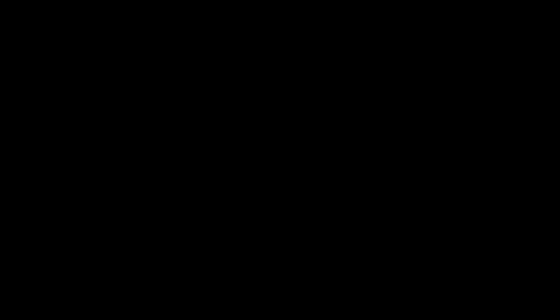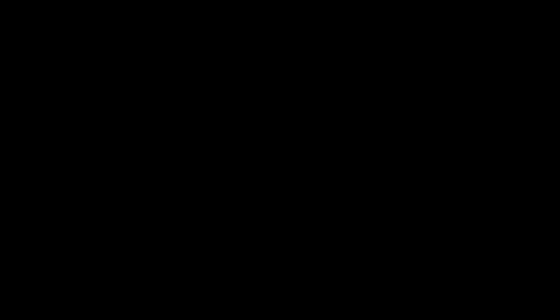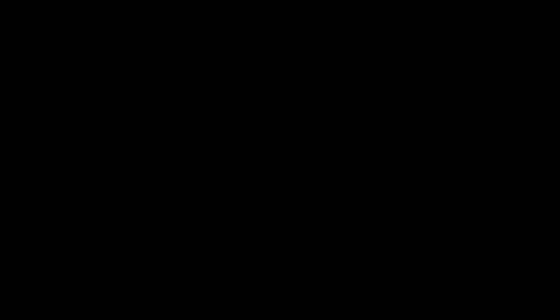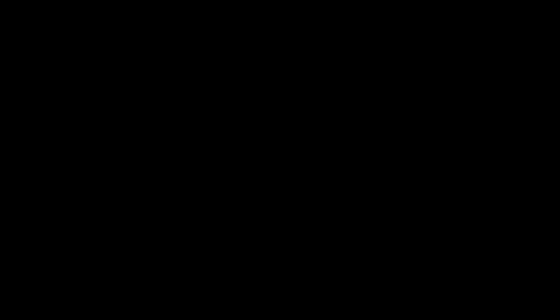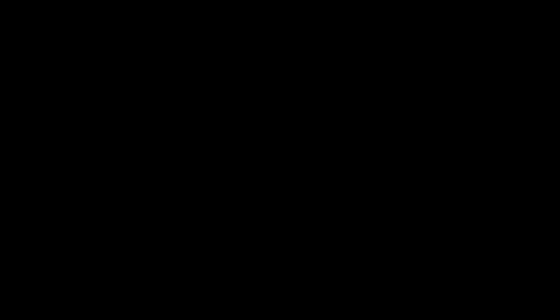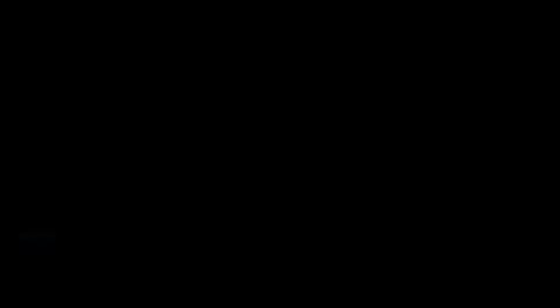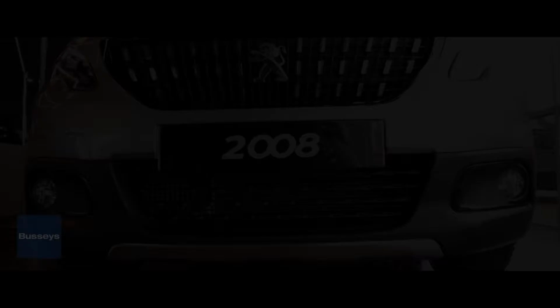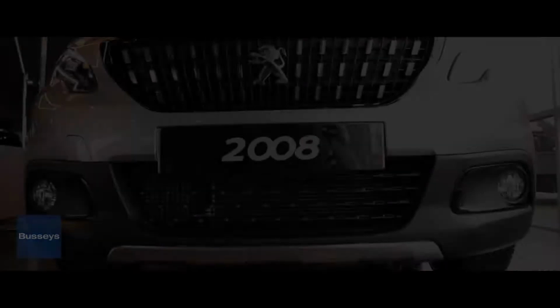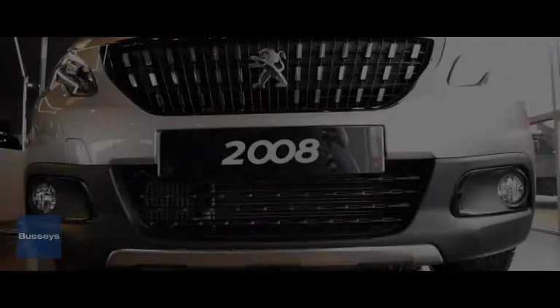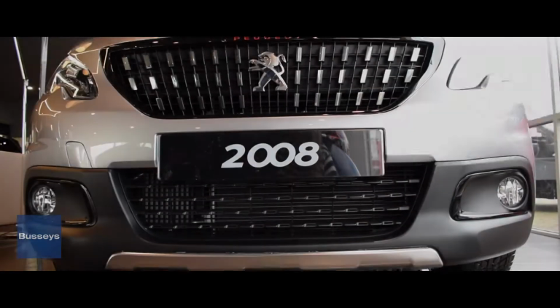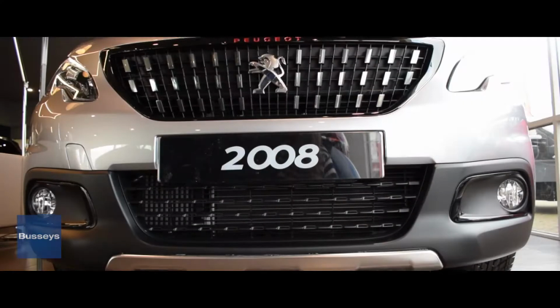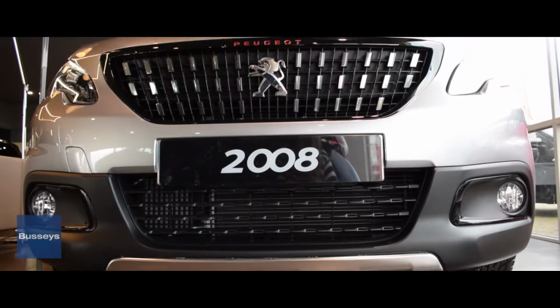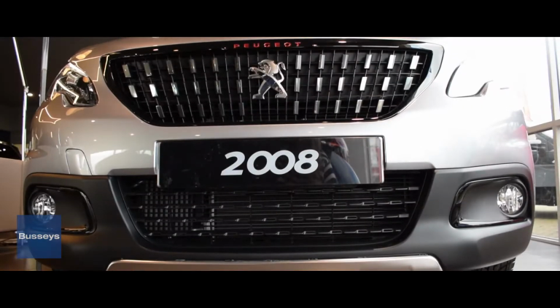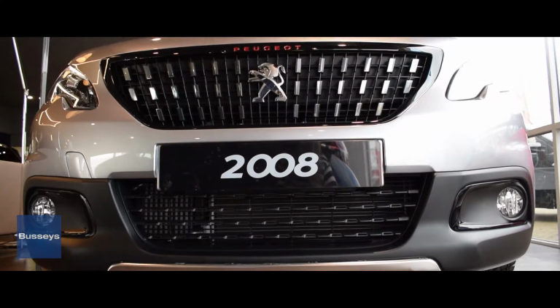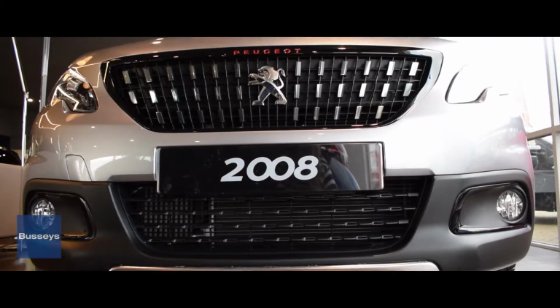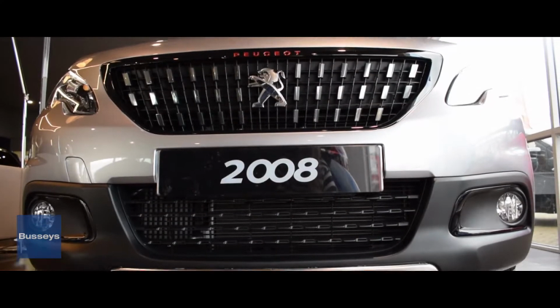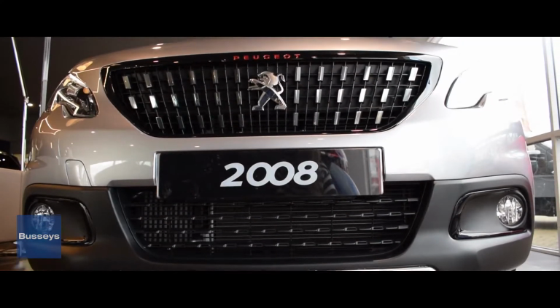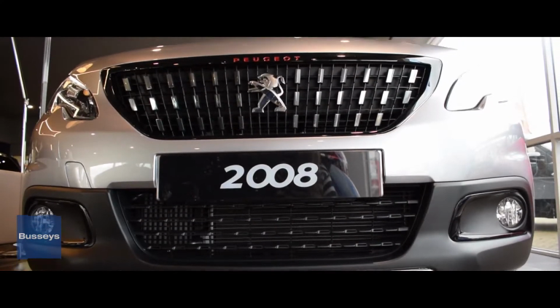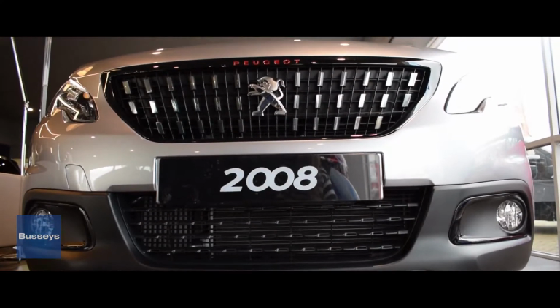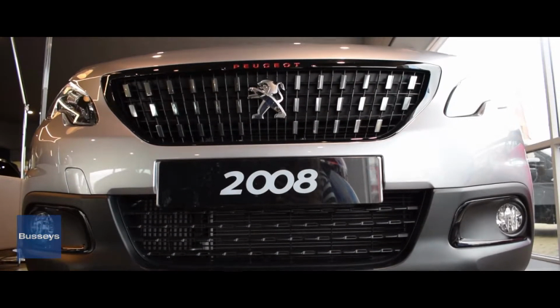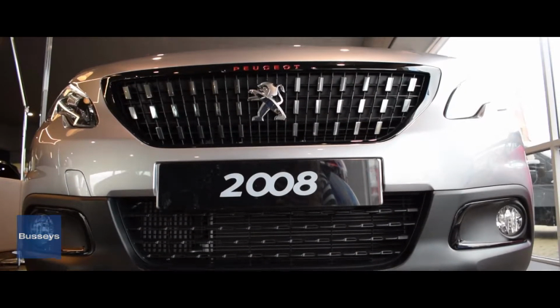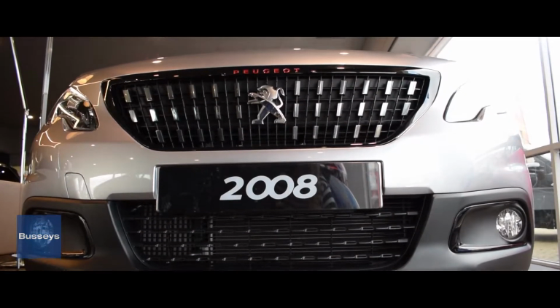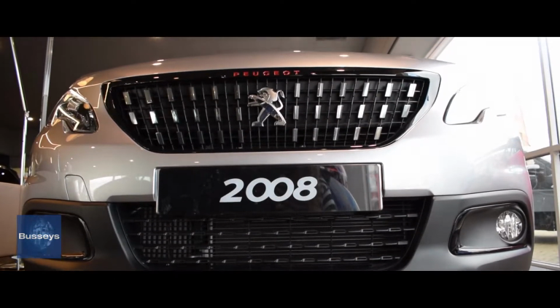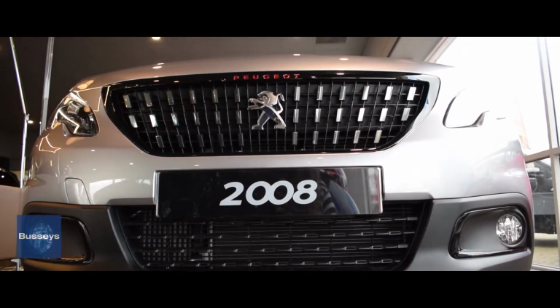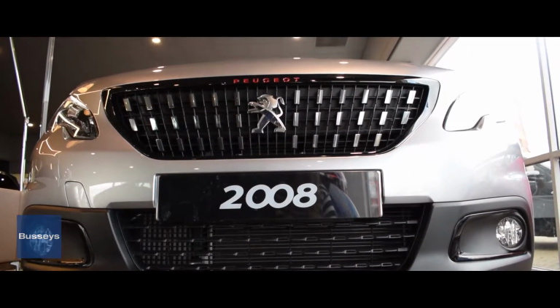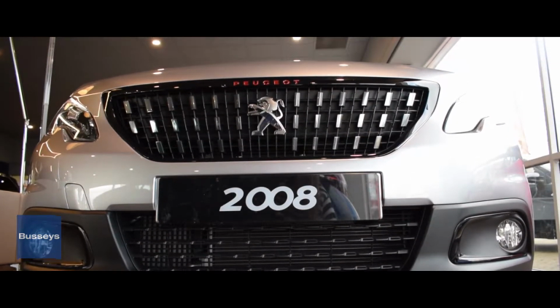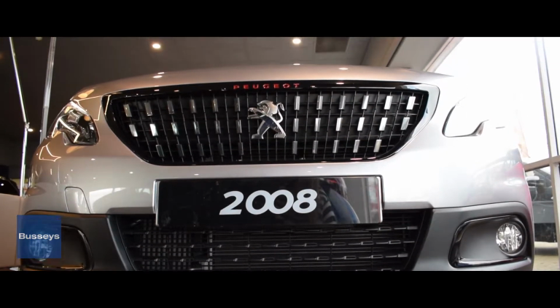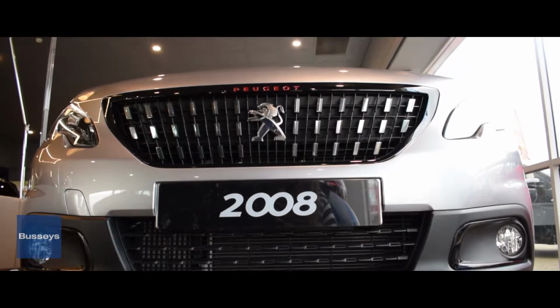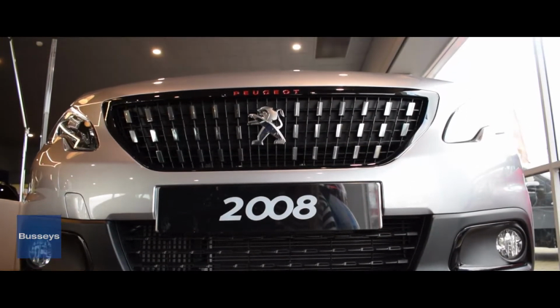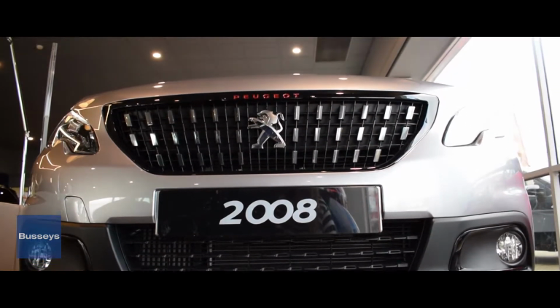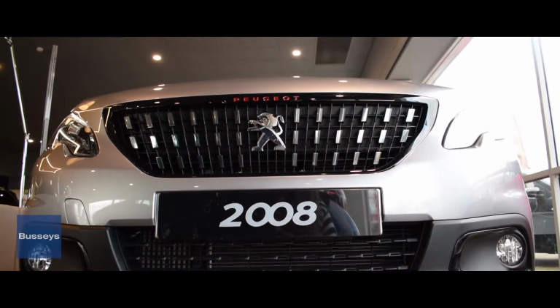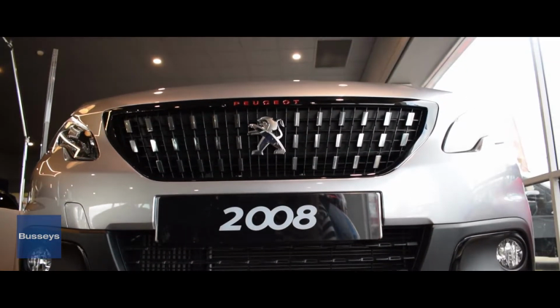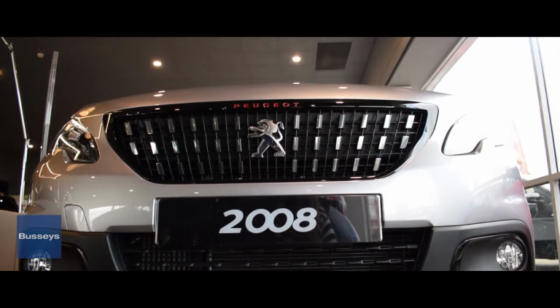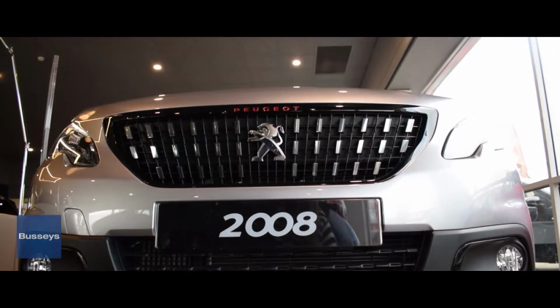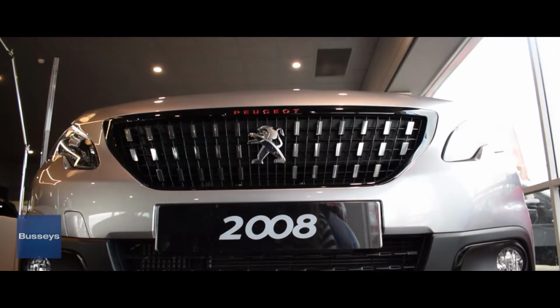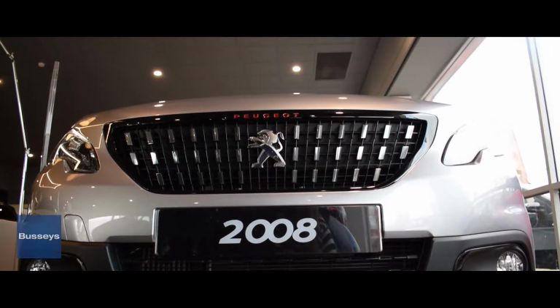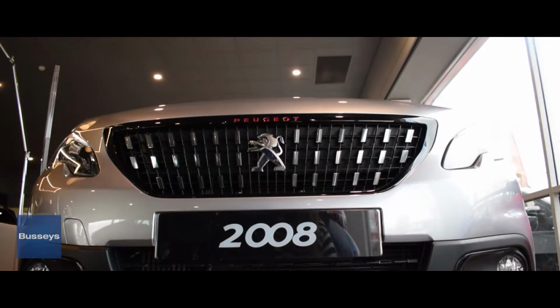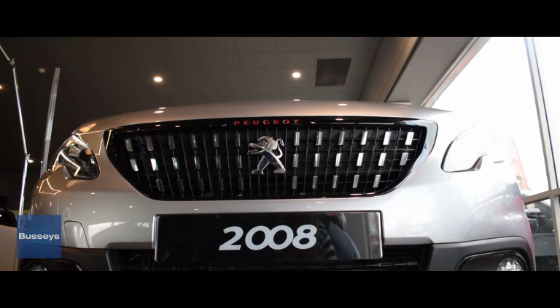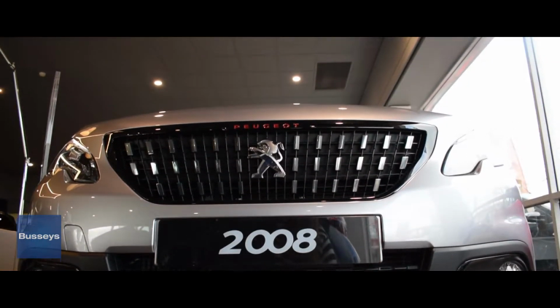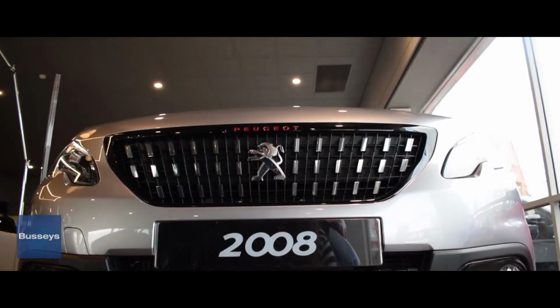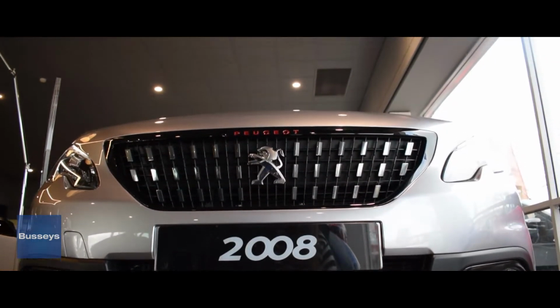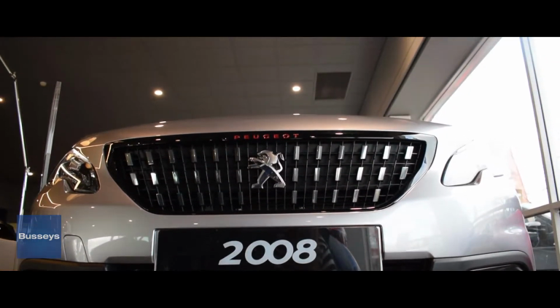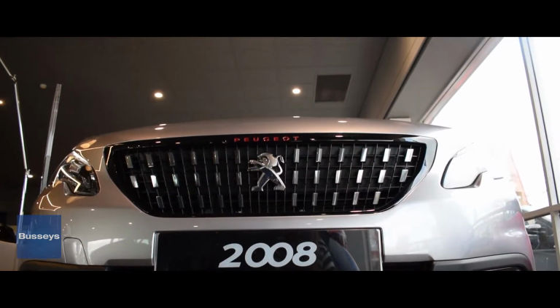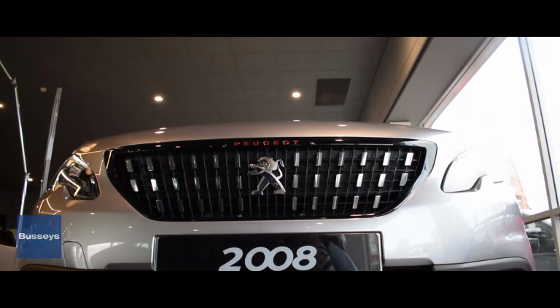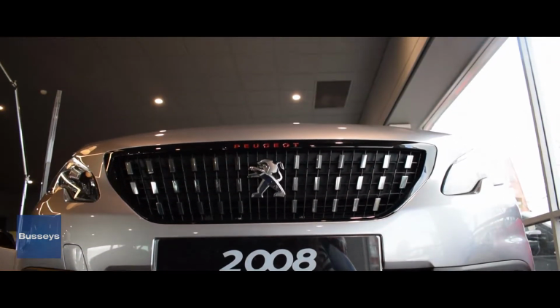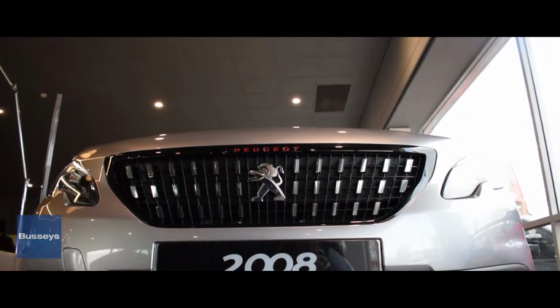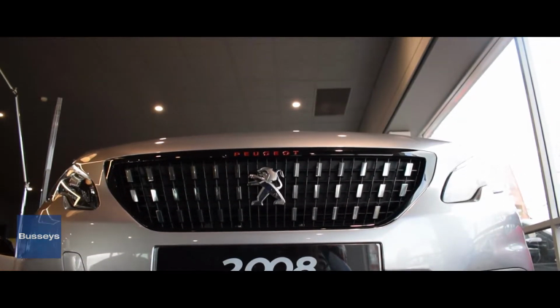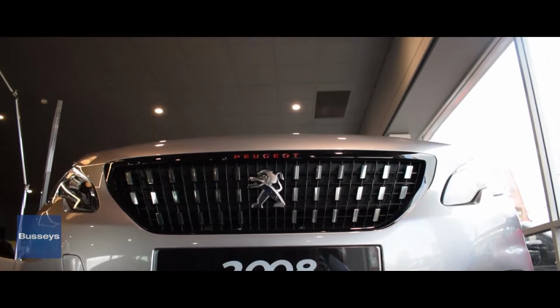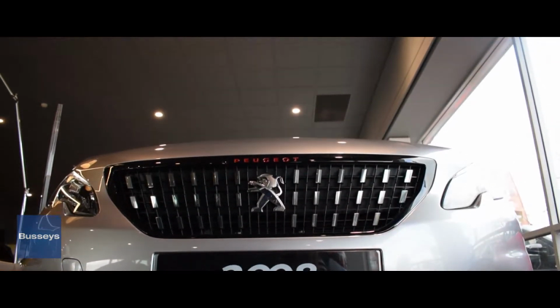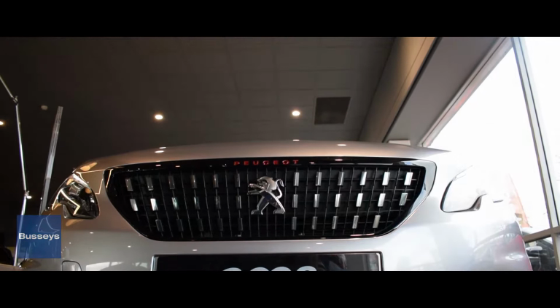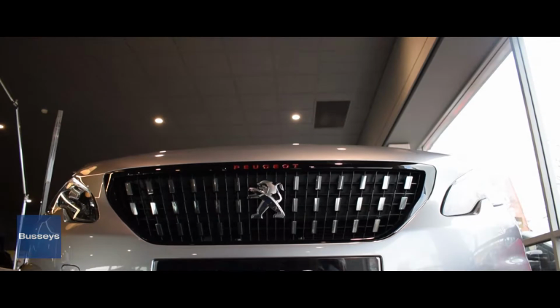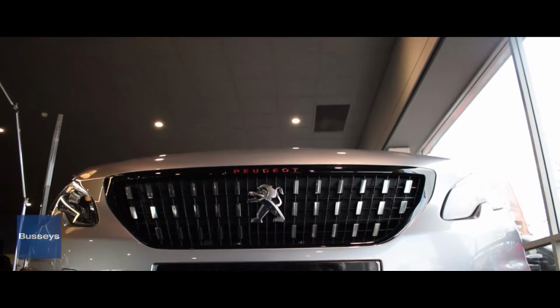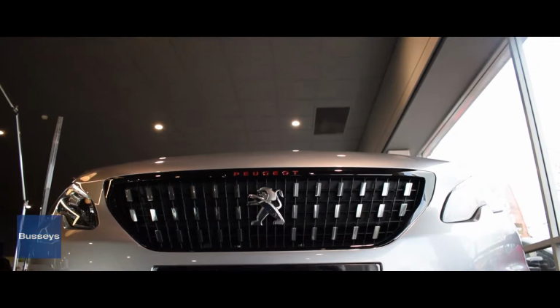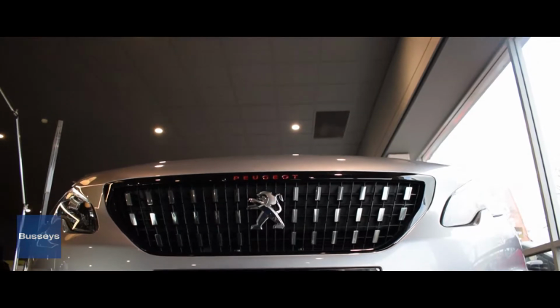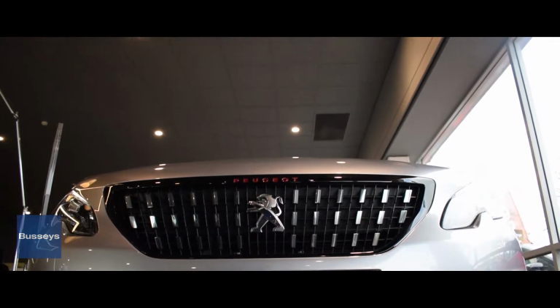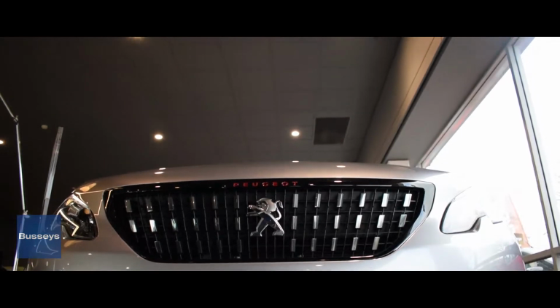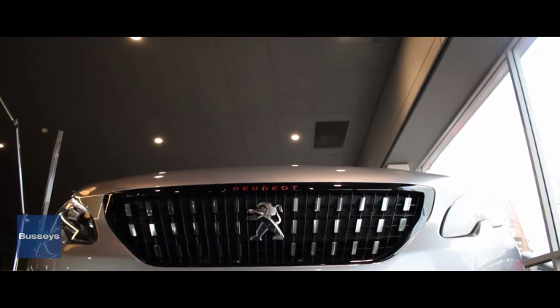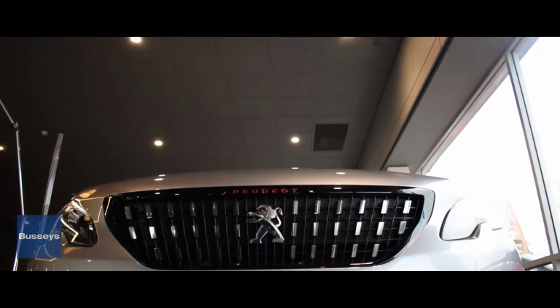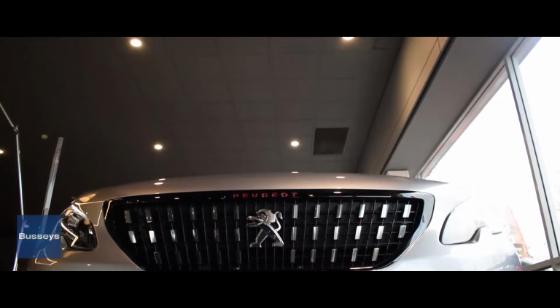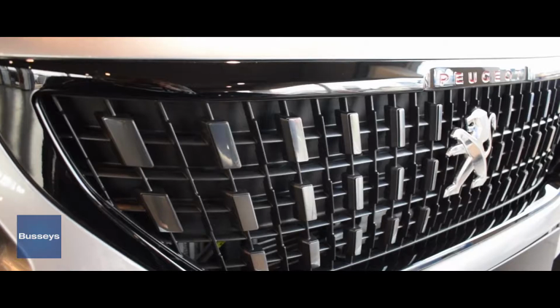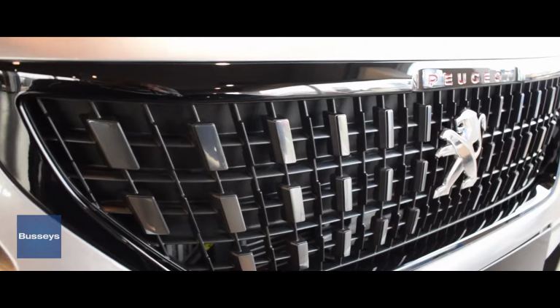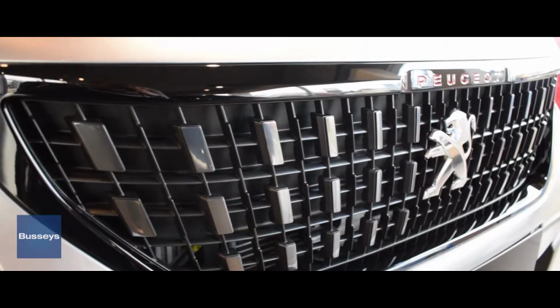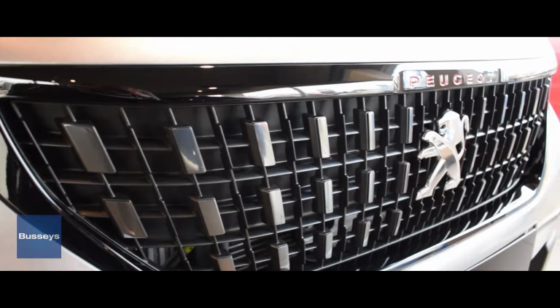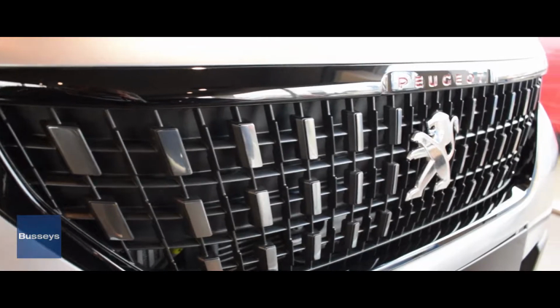Hello, my name is Sam and welcome to the introduction of the 2008 GT line, this particular model being in the aluminium metallic paint color.